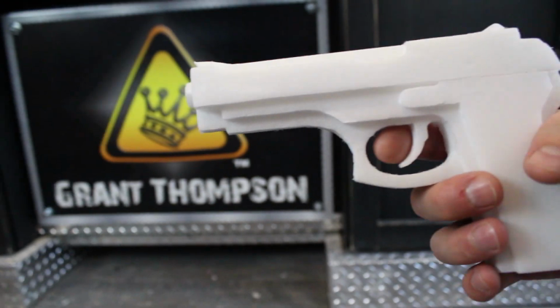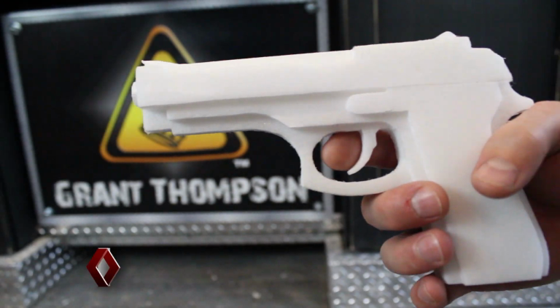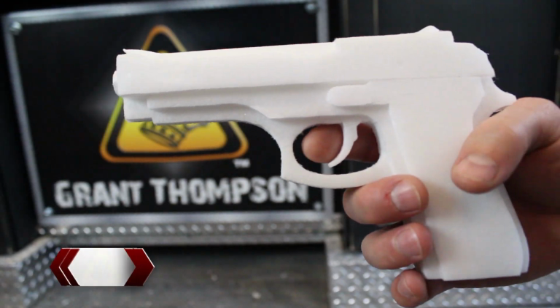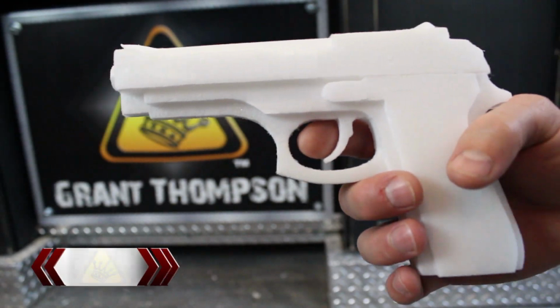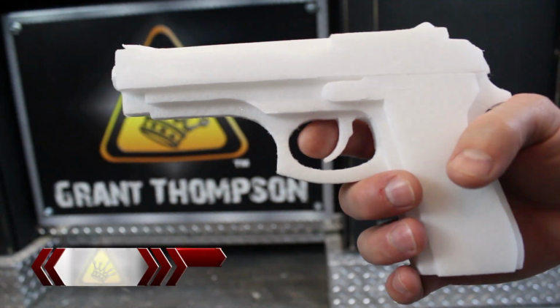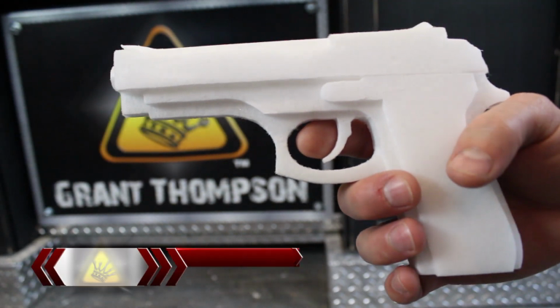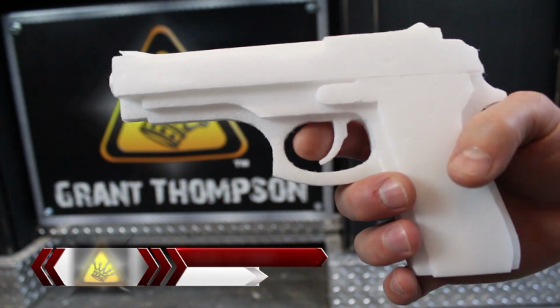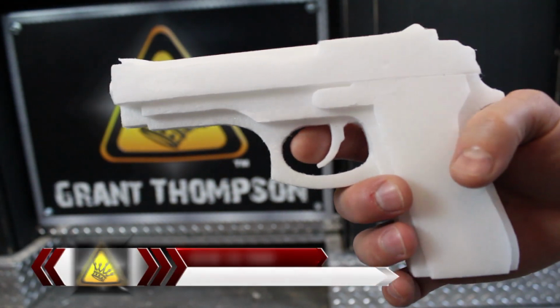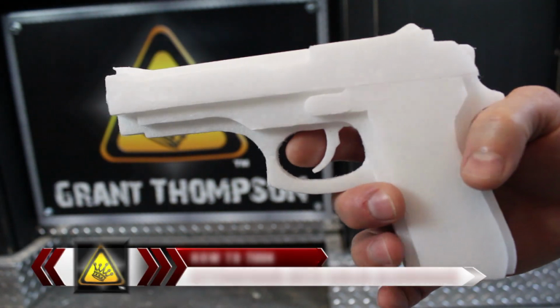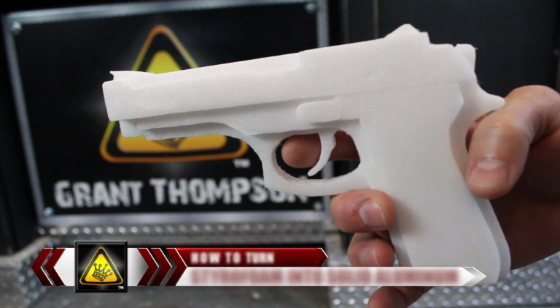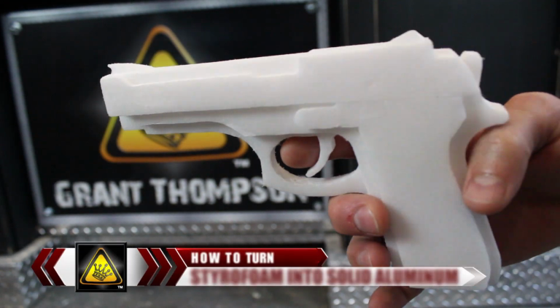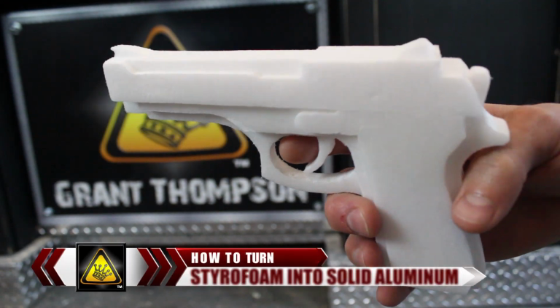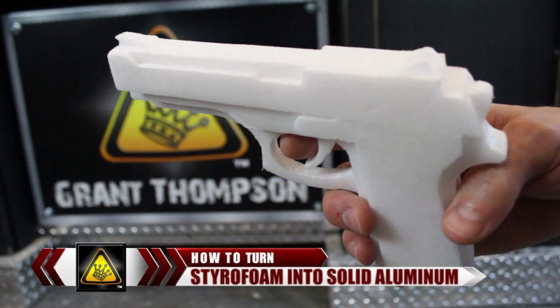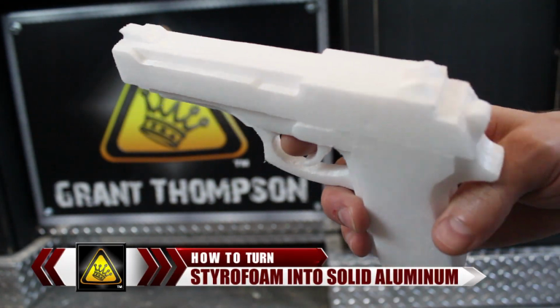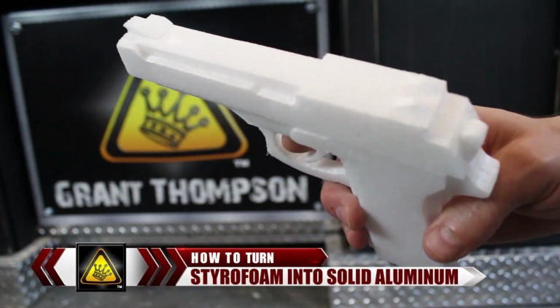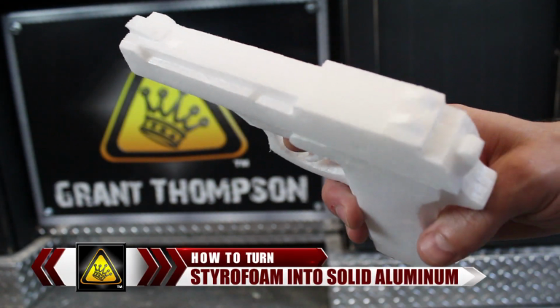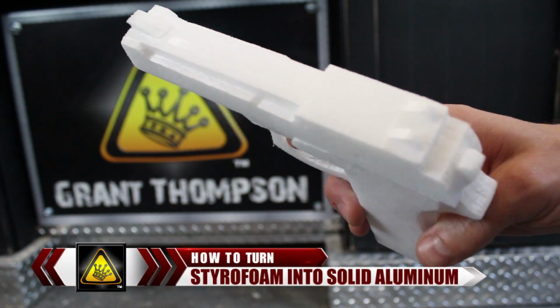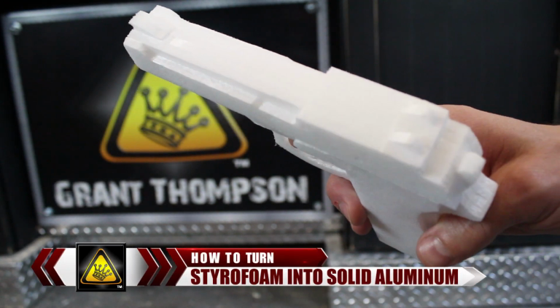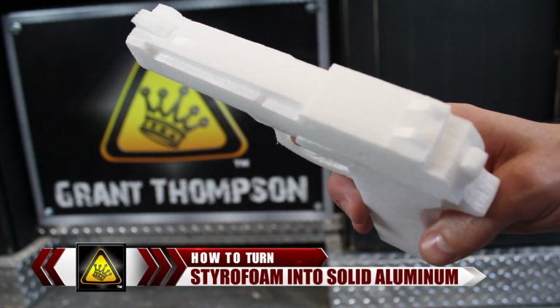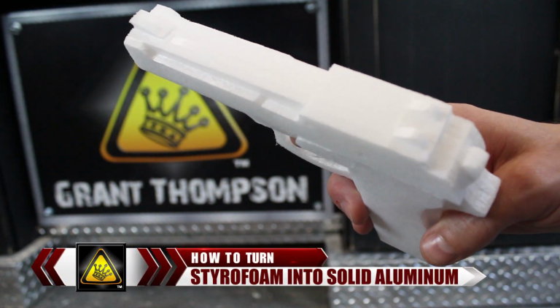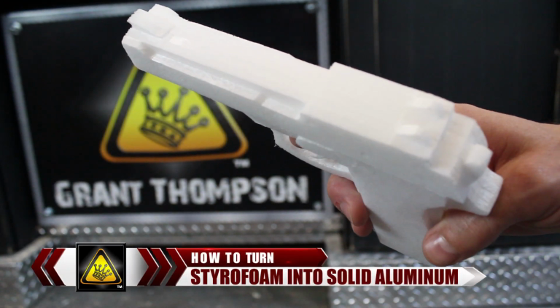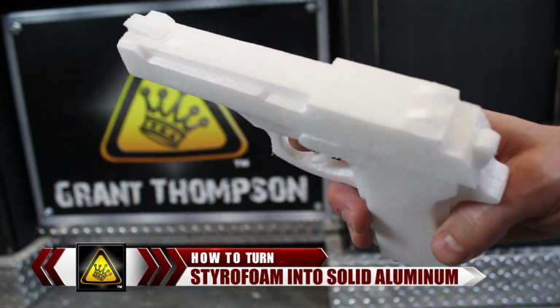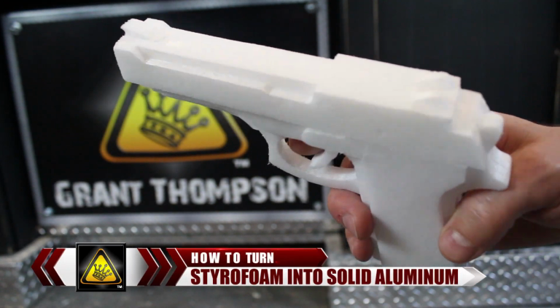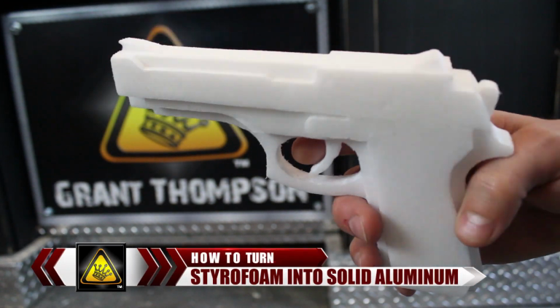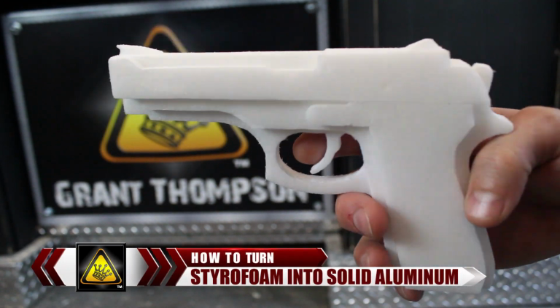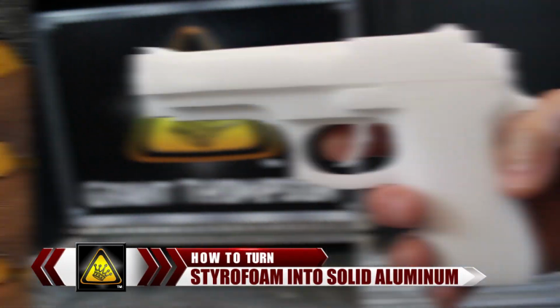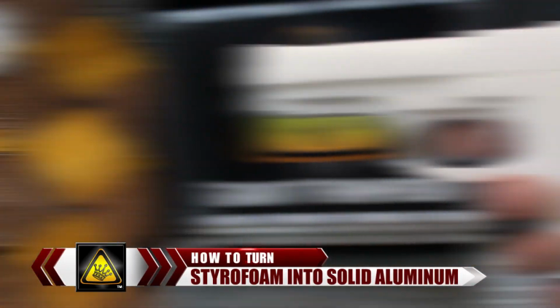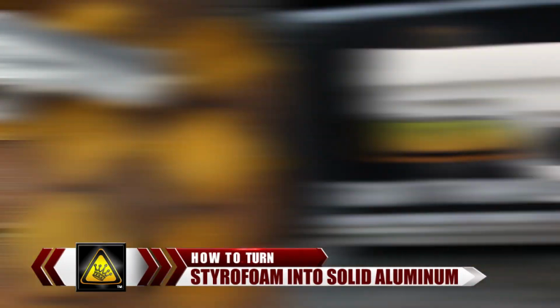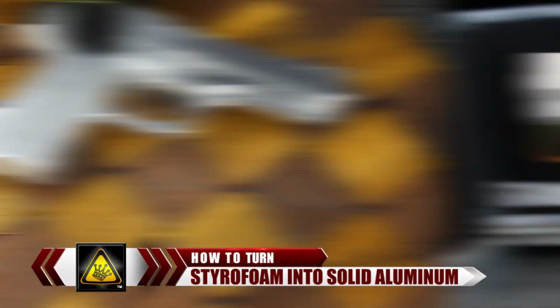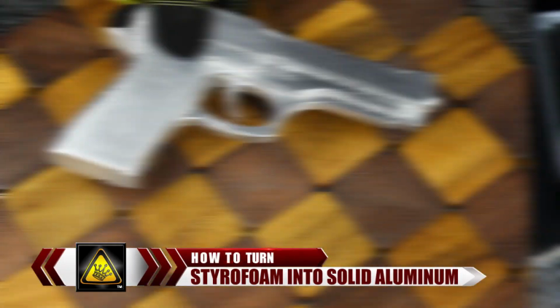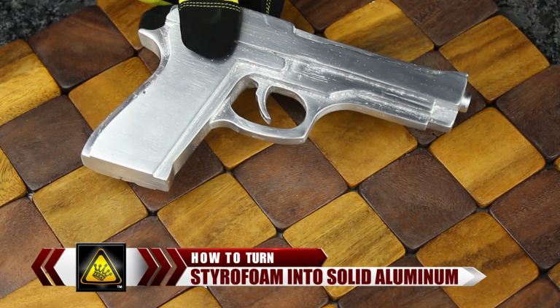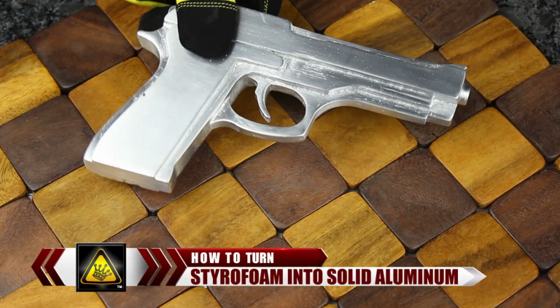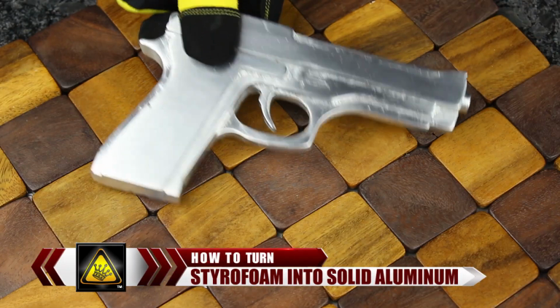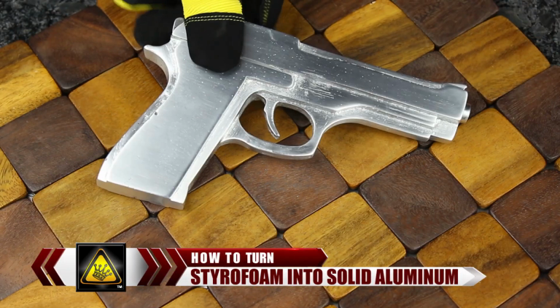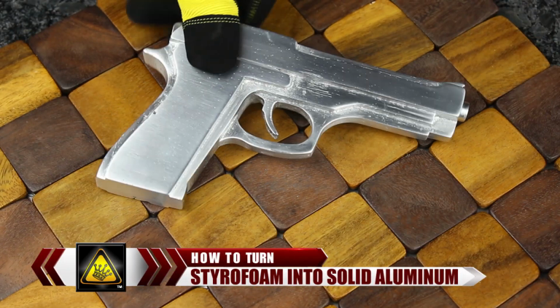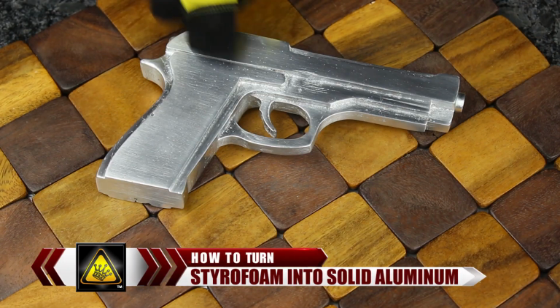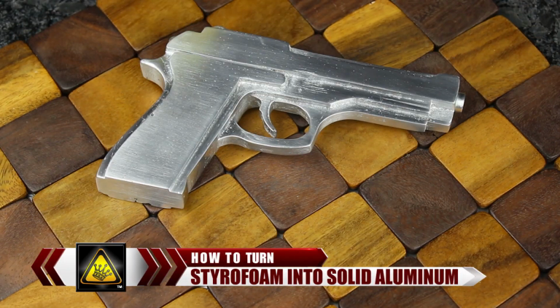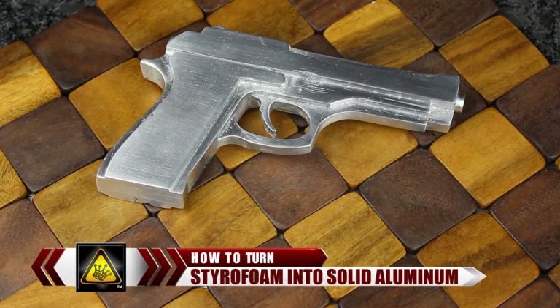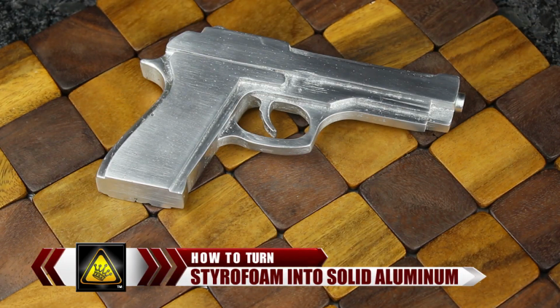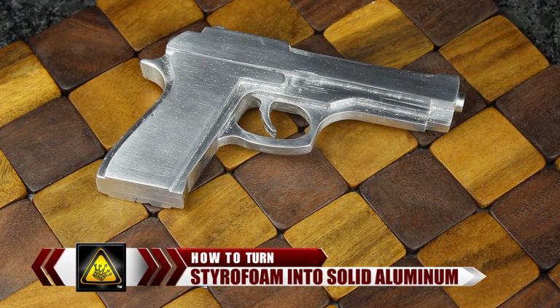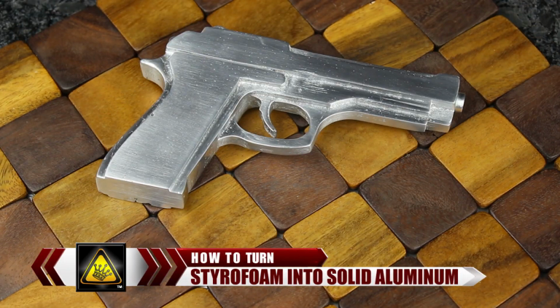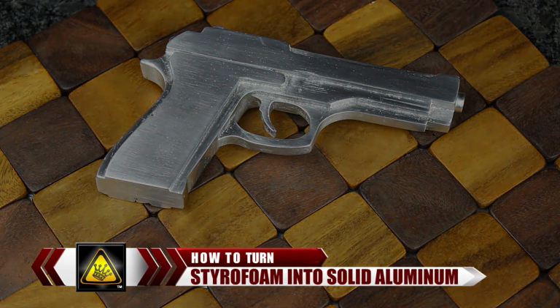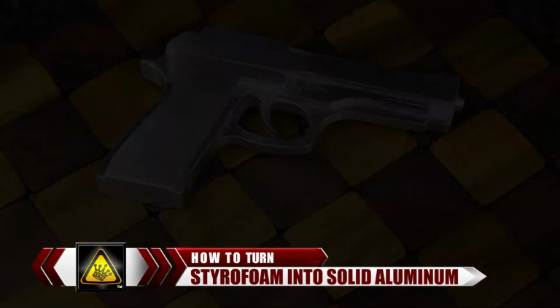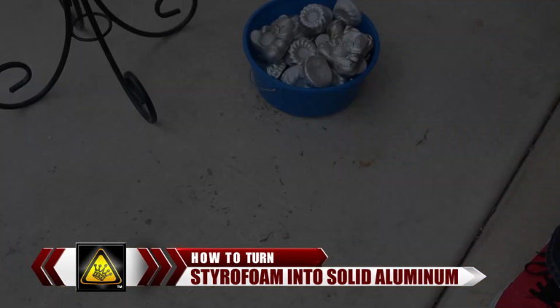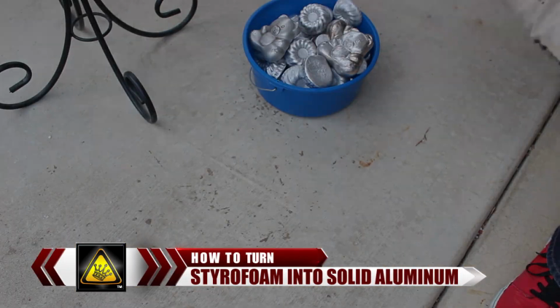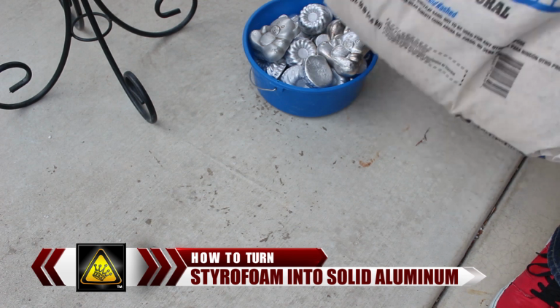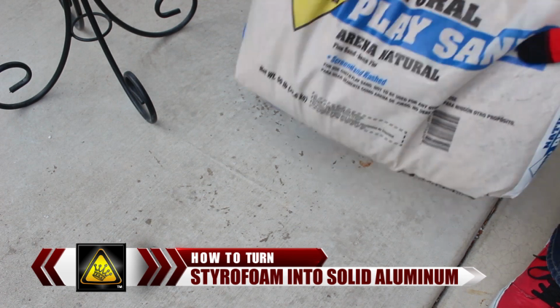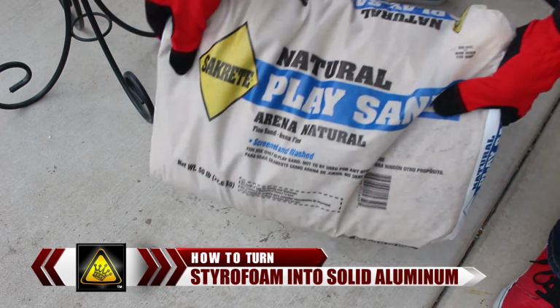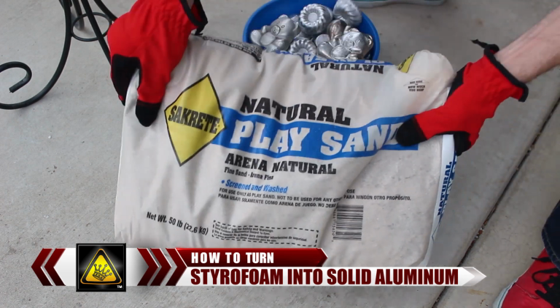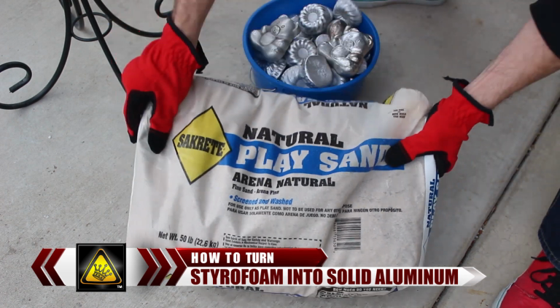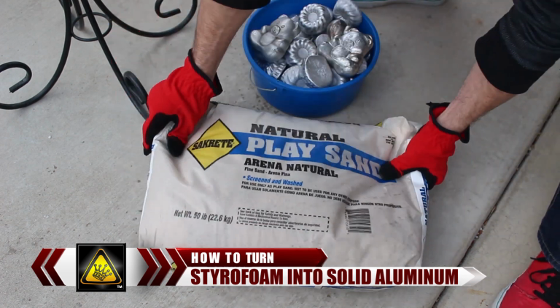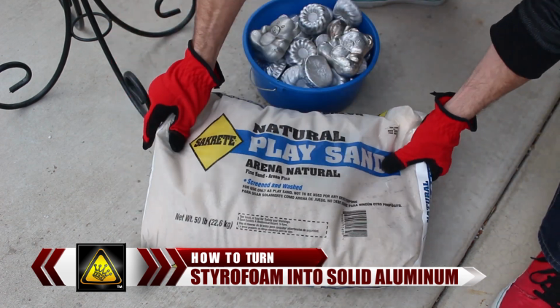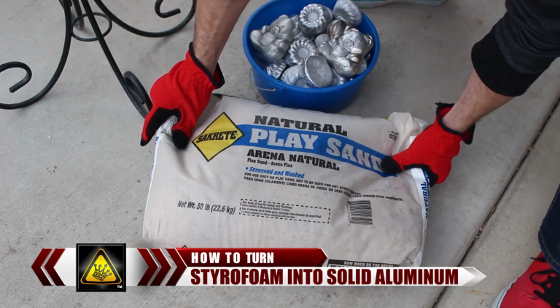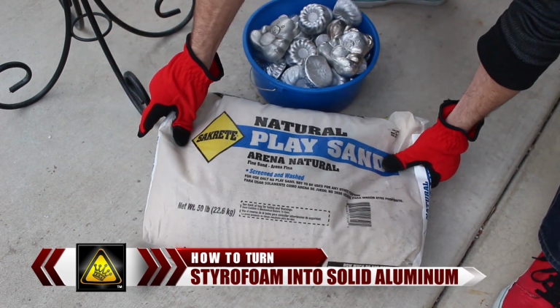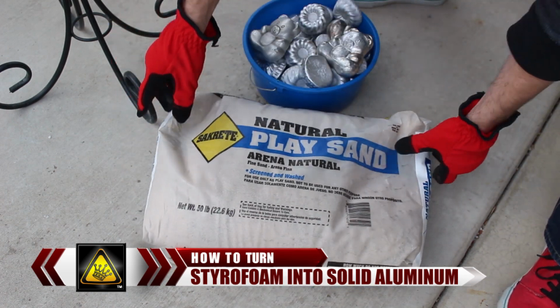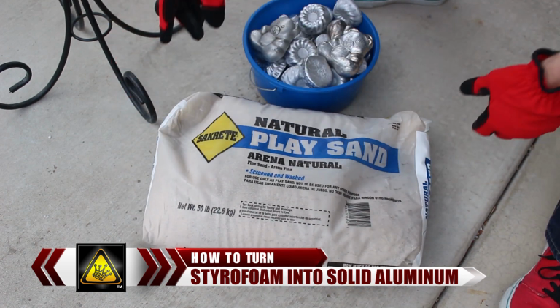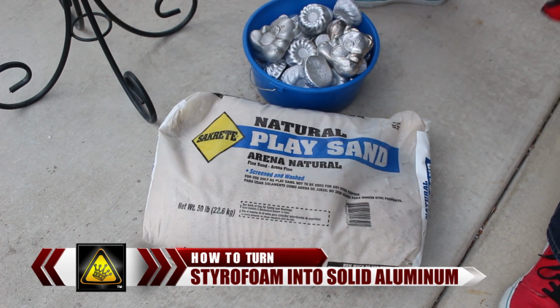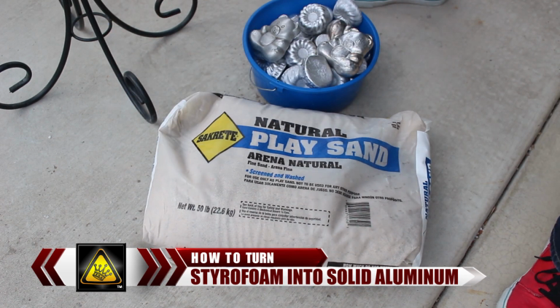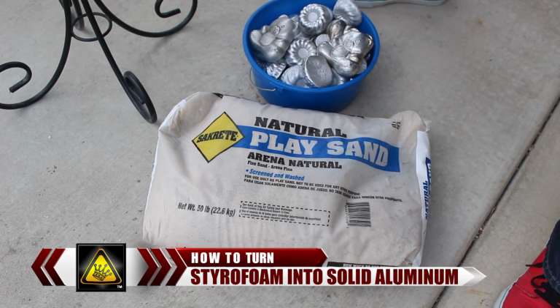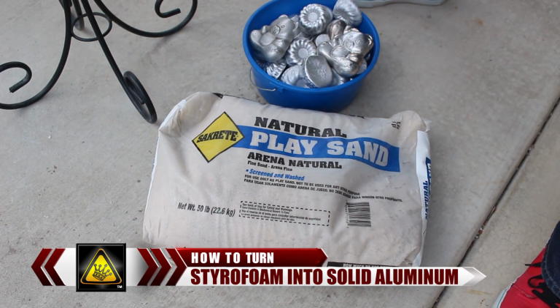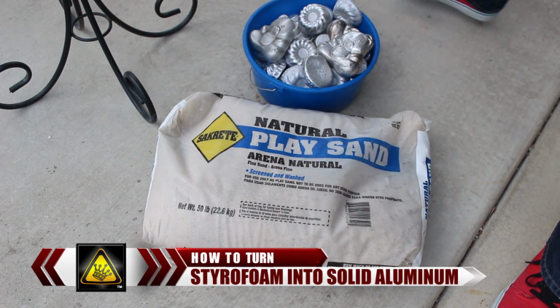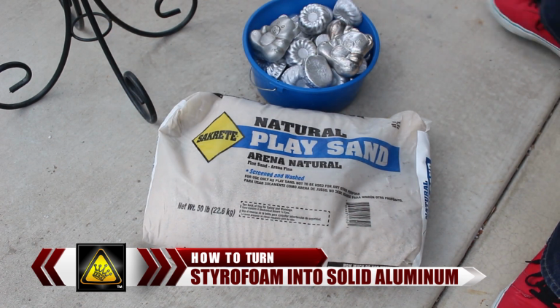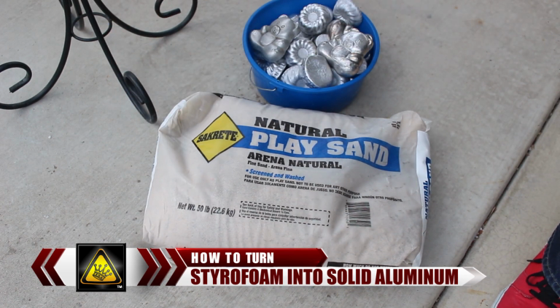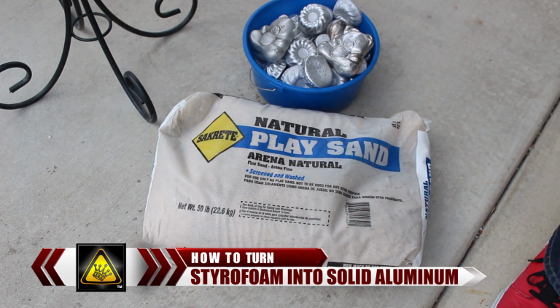For this video, I'm going to show you how to convert something made of styrofoam into something made of solid aluminum, using common play sand, and a little bit of magic.